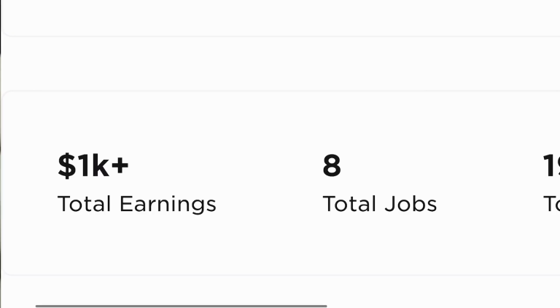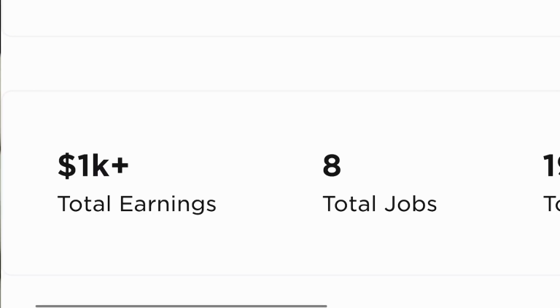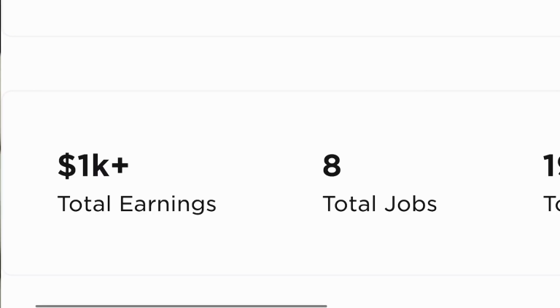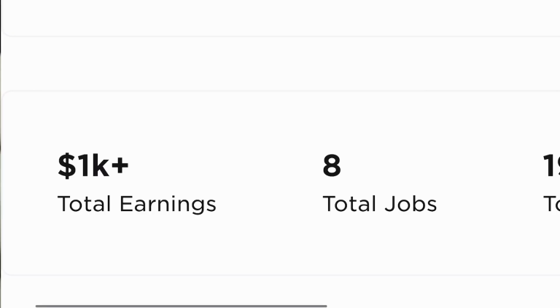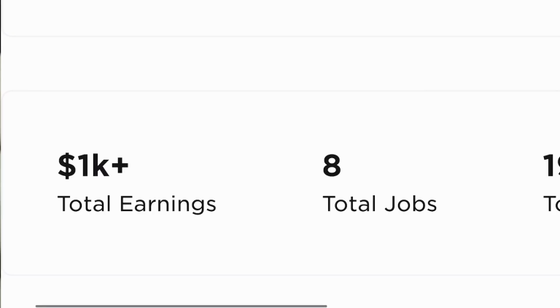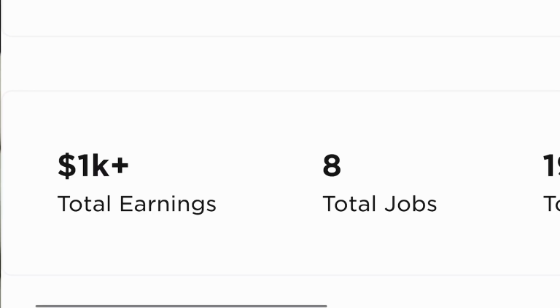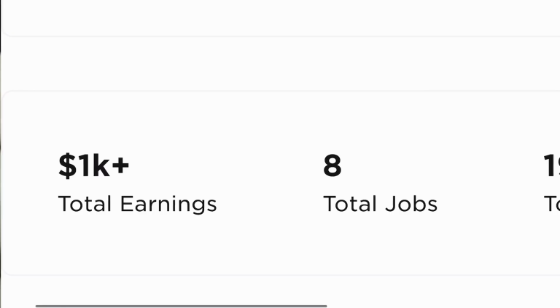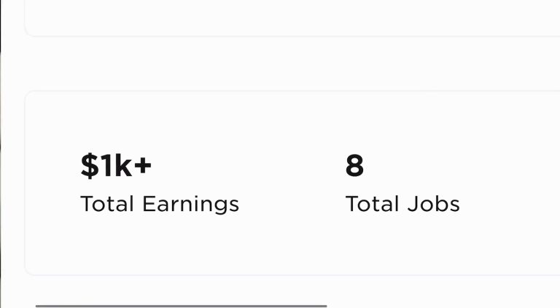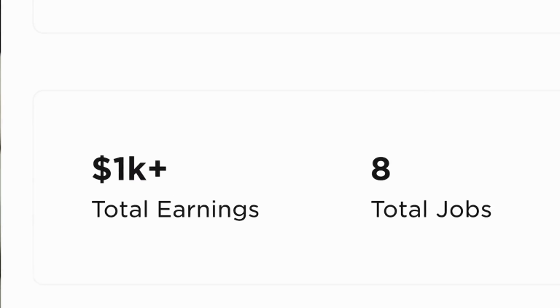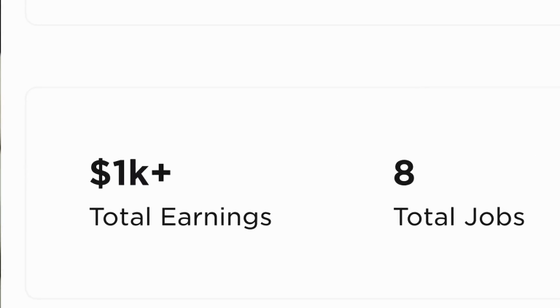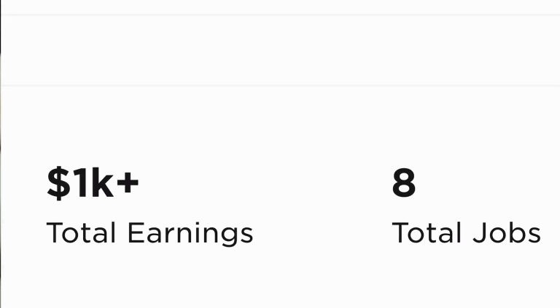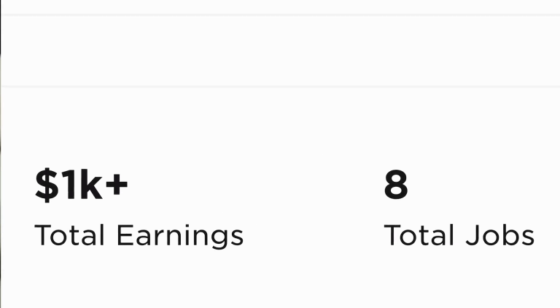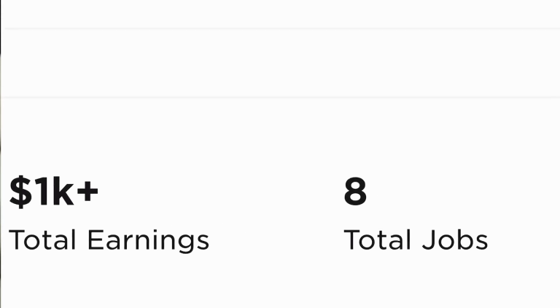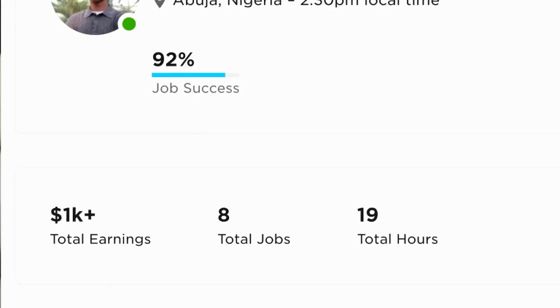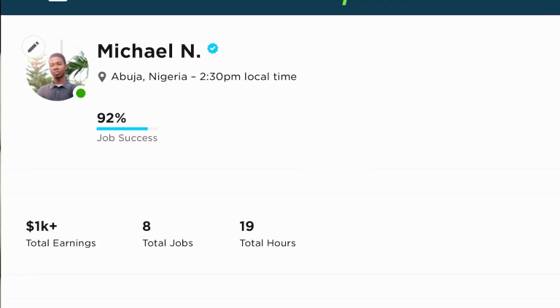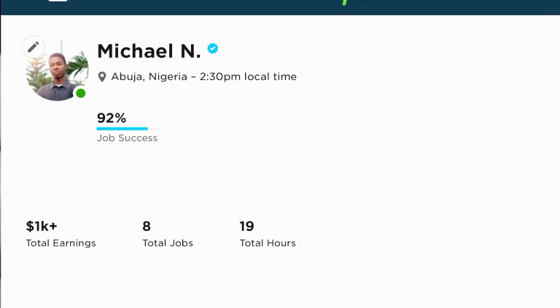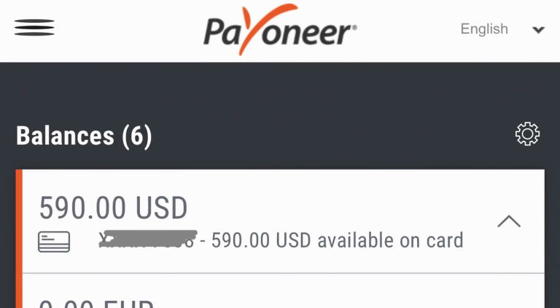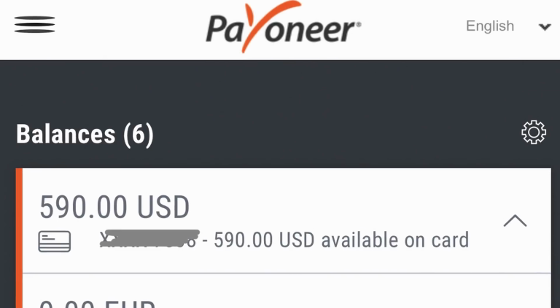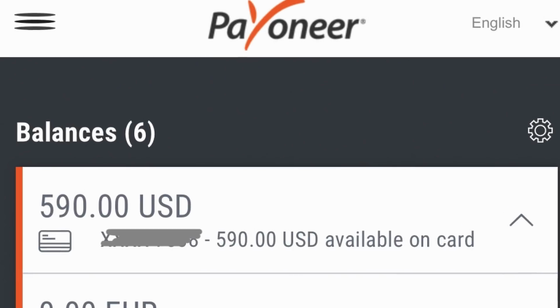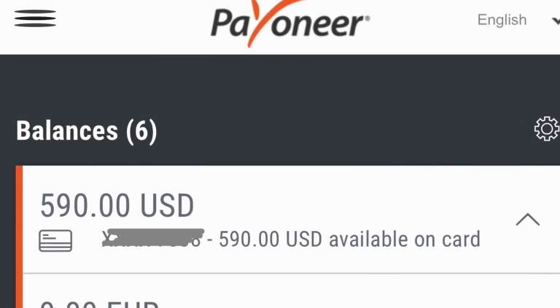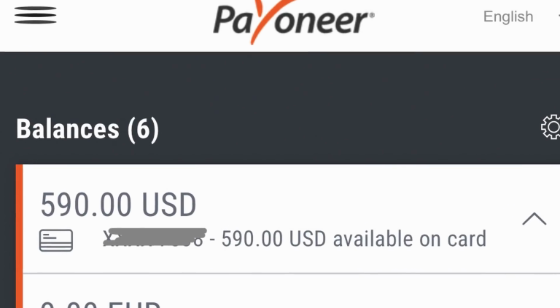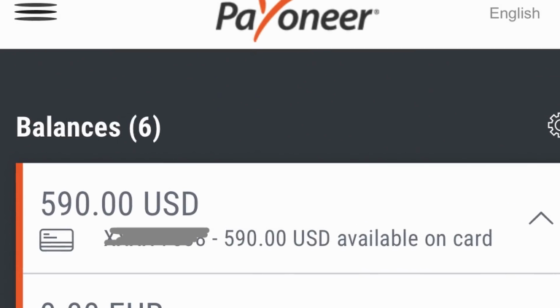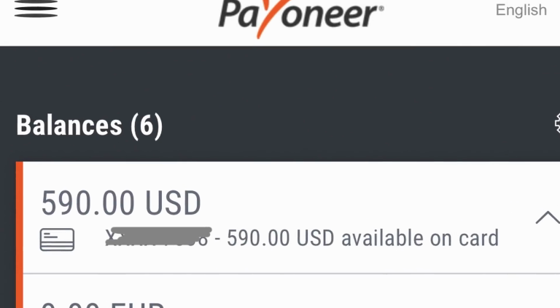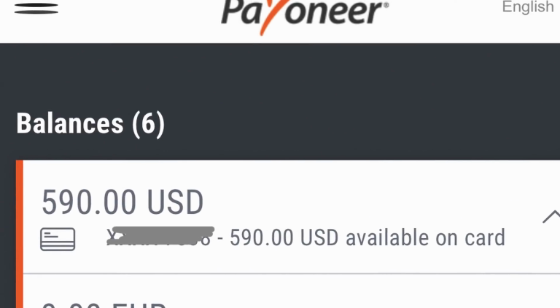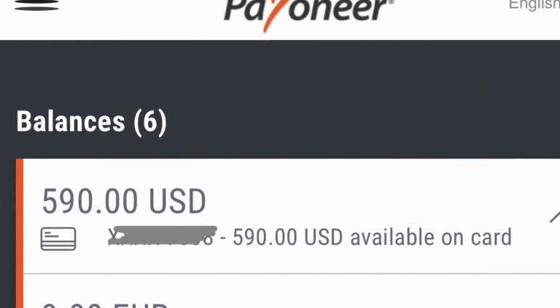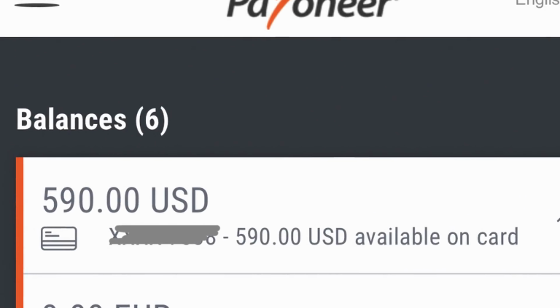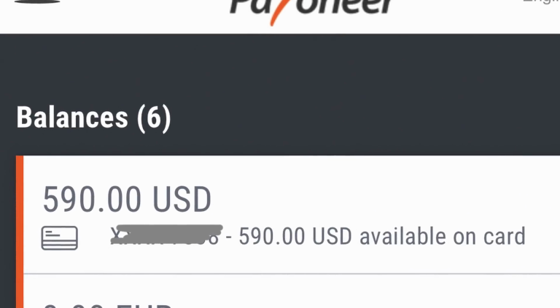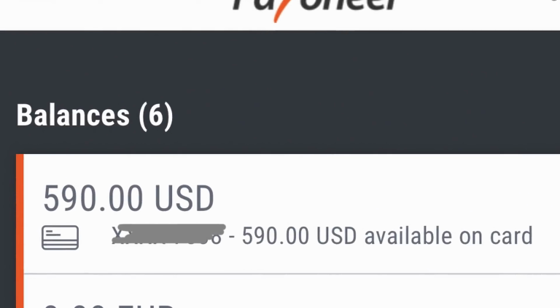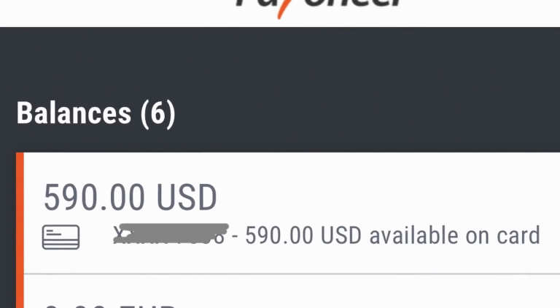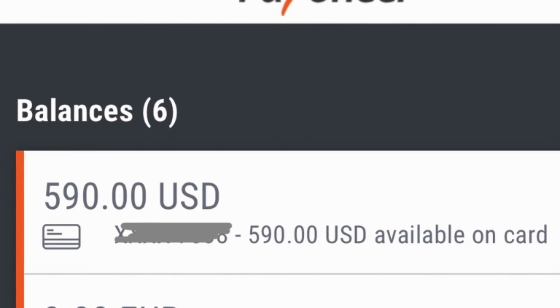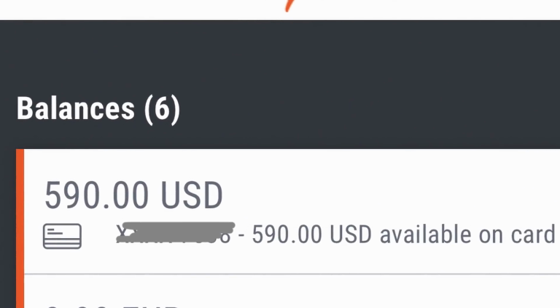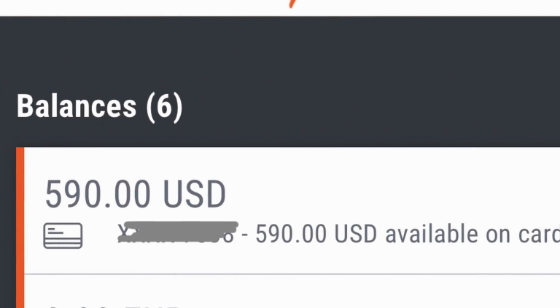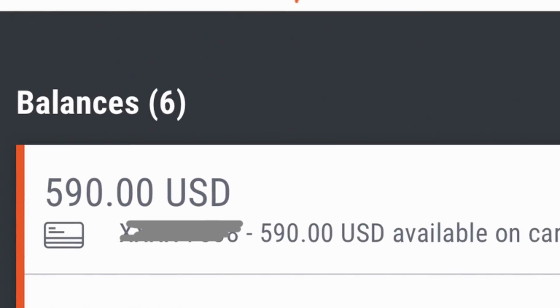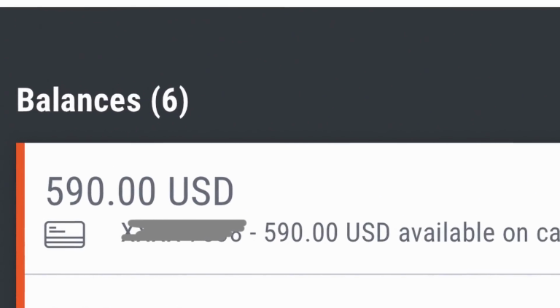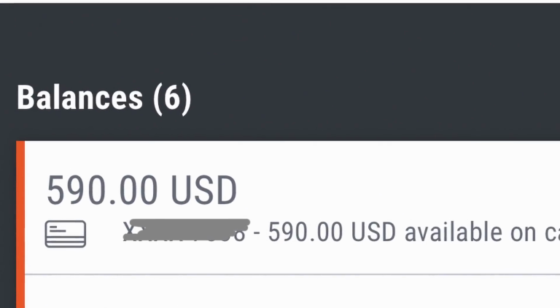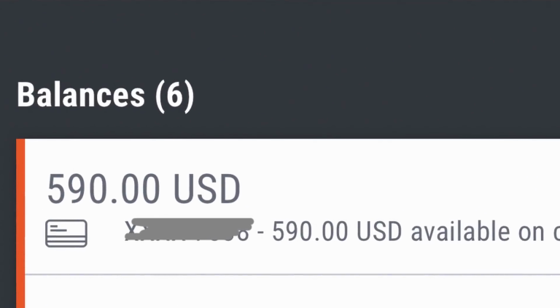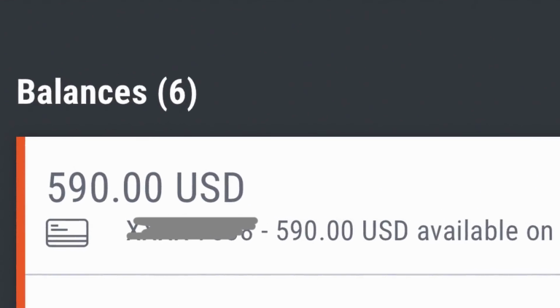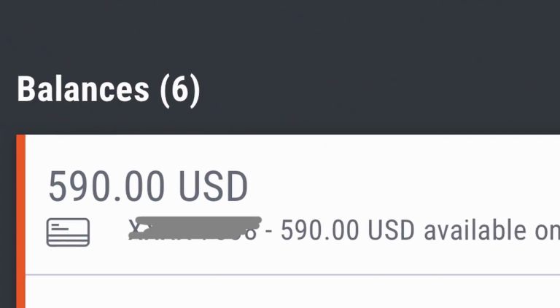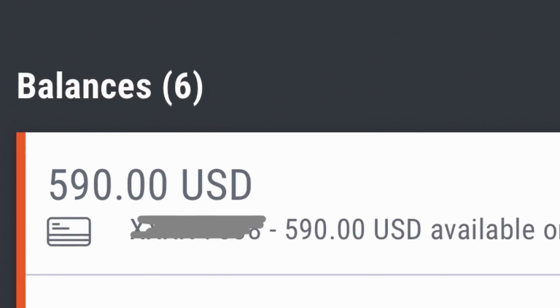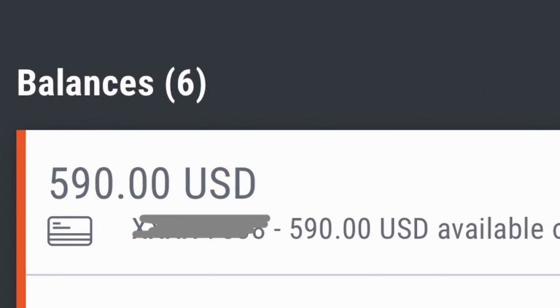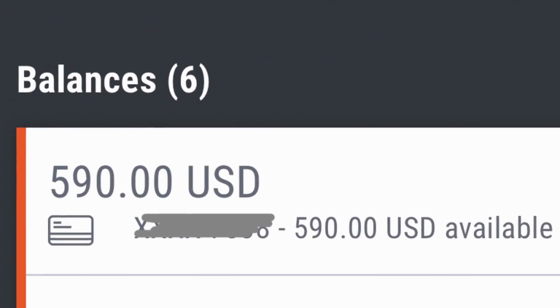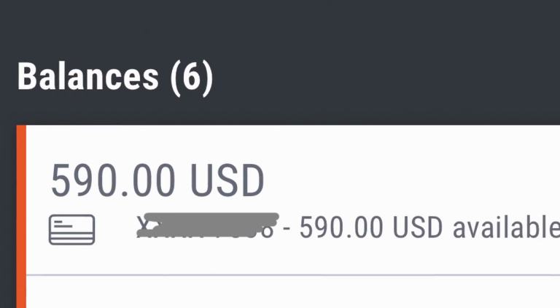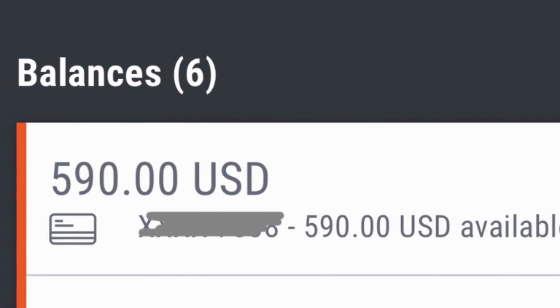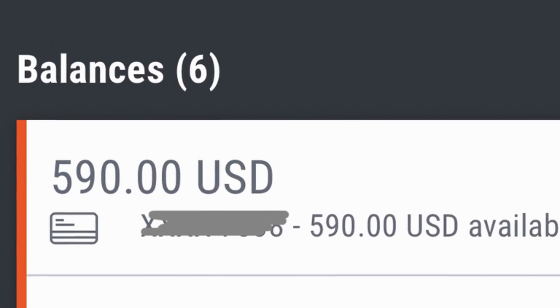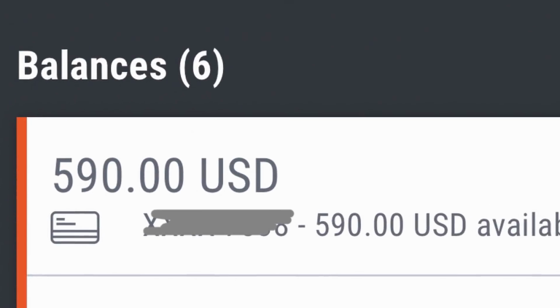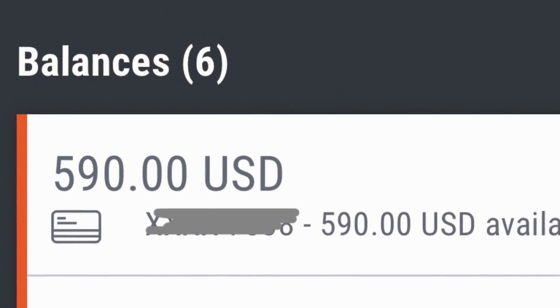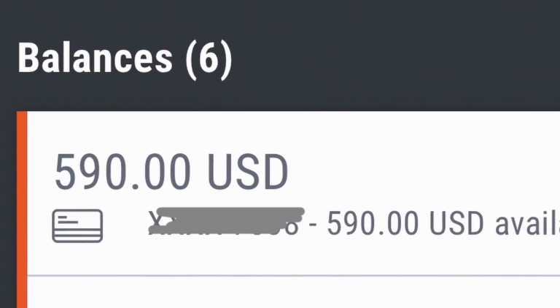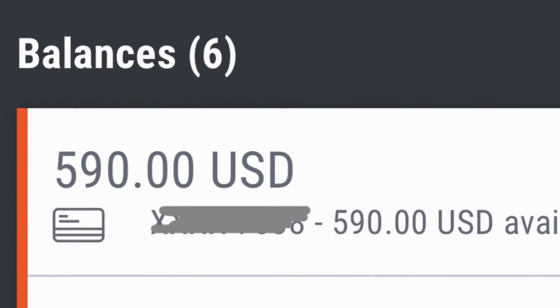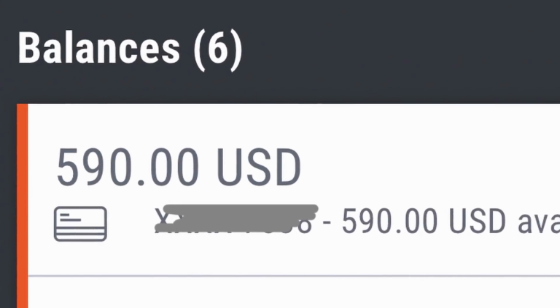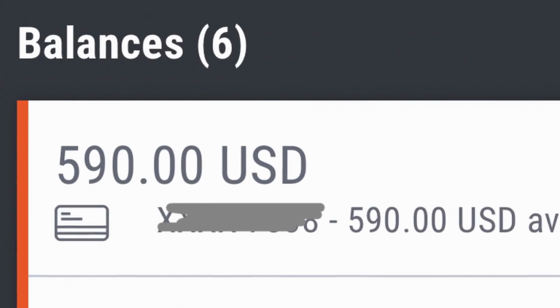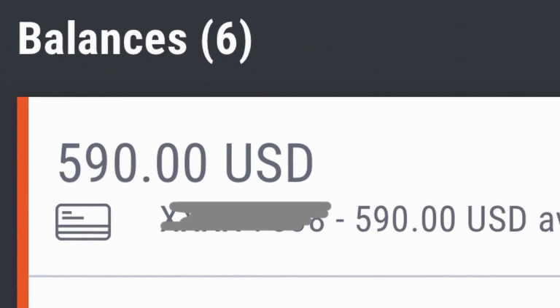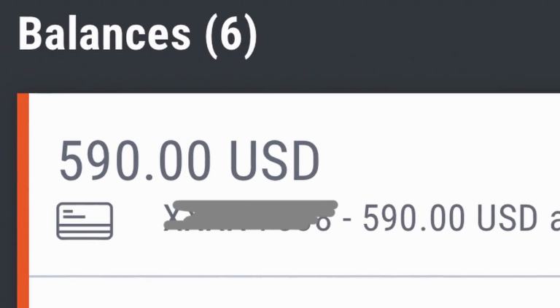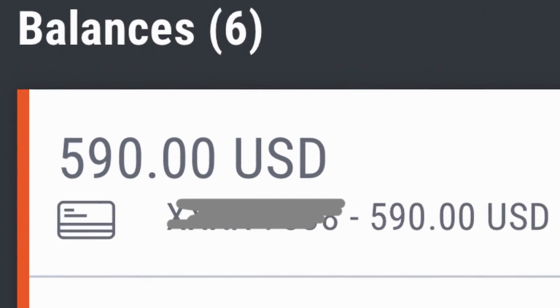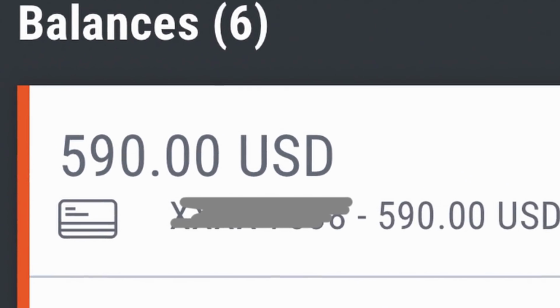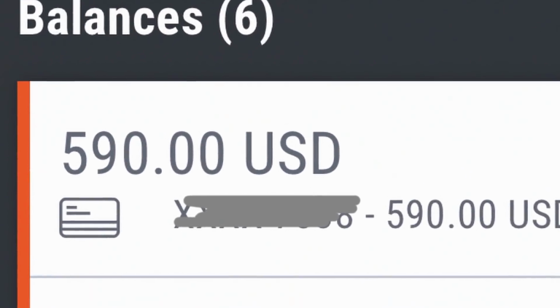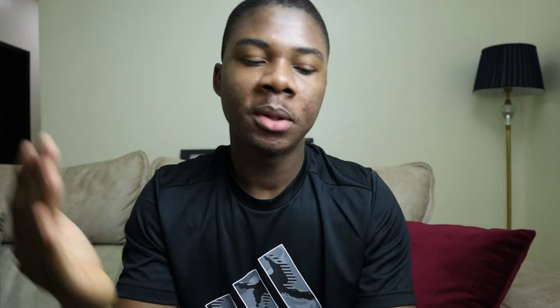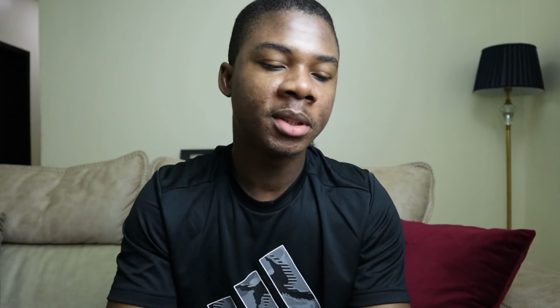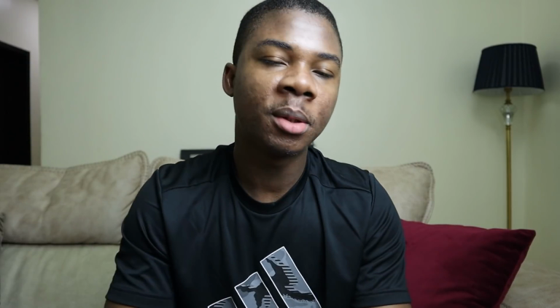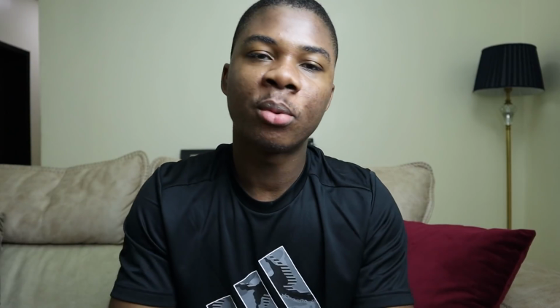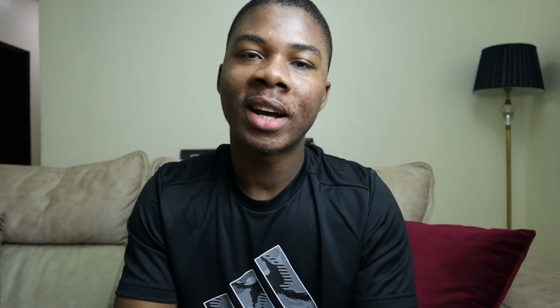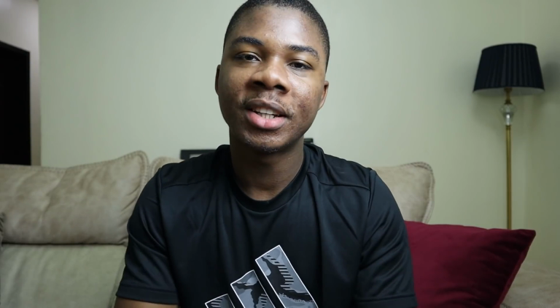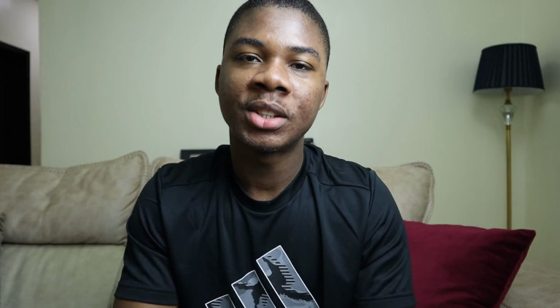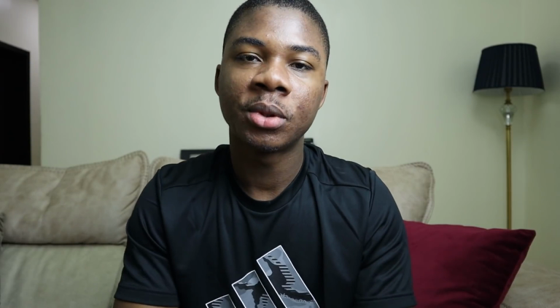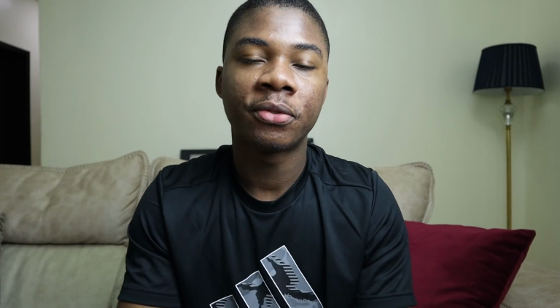Obviously 19 hours is almost a whole day, but you can of course see that it's absolutely possible if you put in the time that's needed. So let's jump right into it.